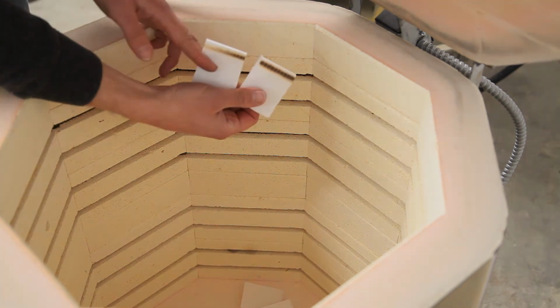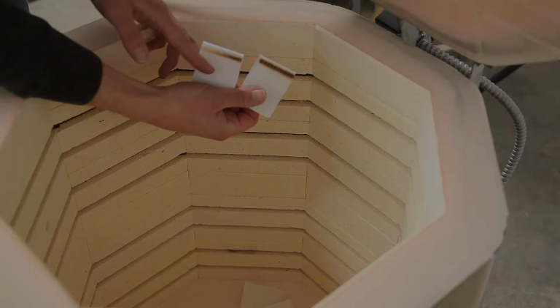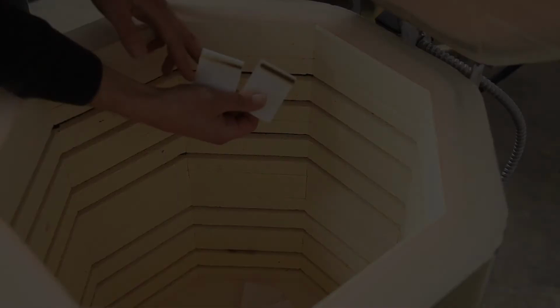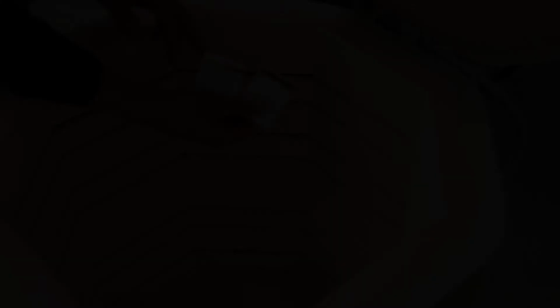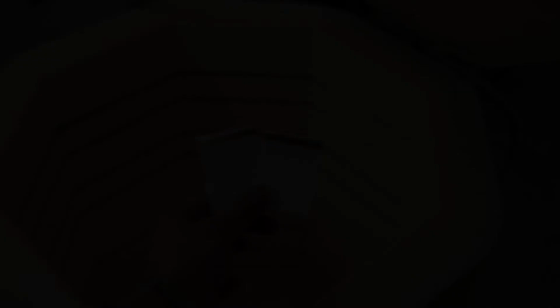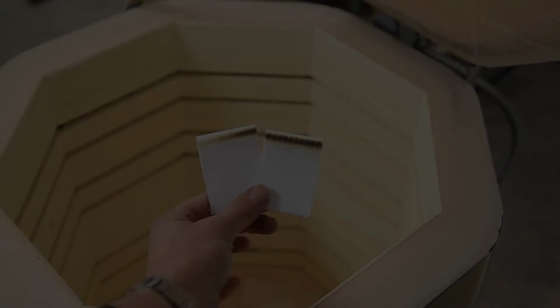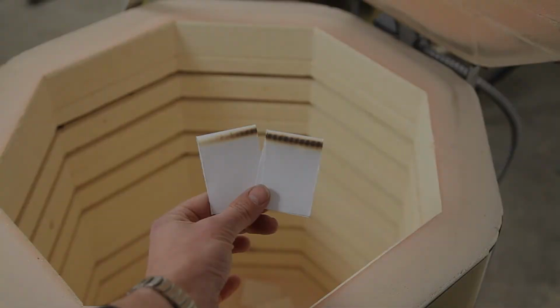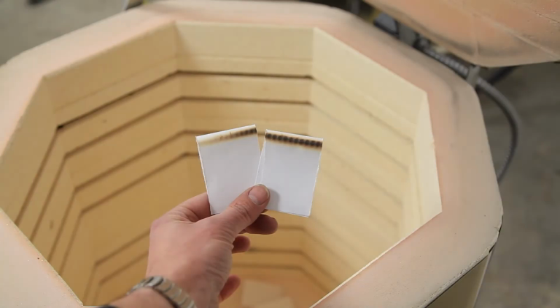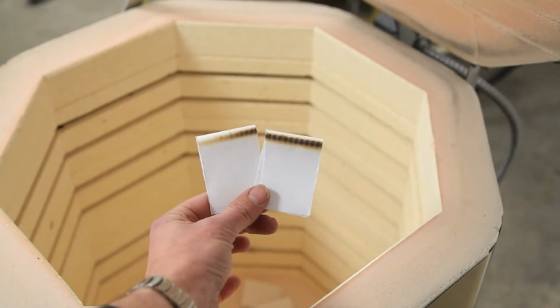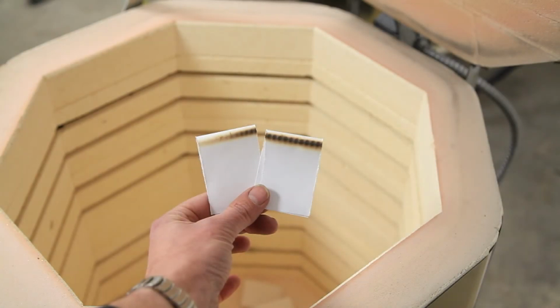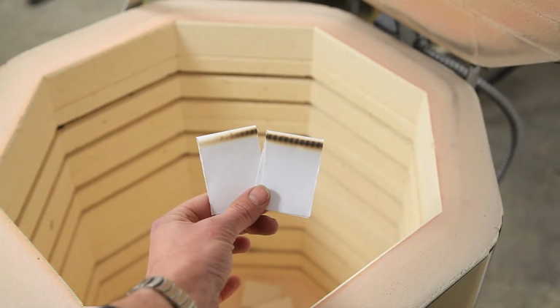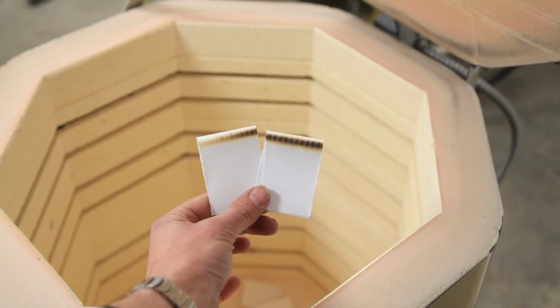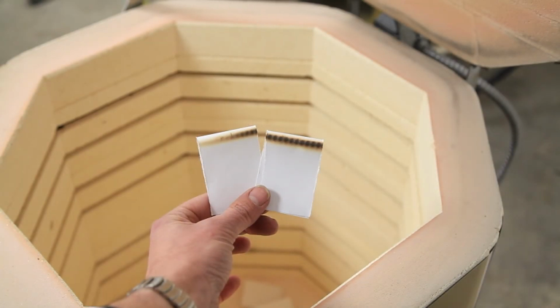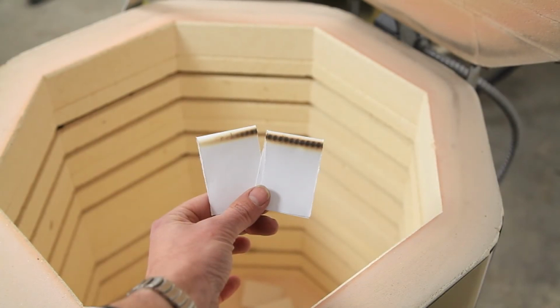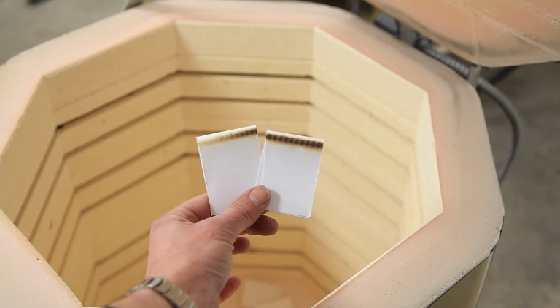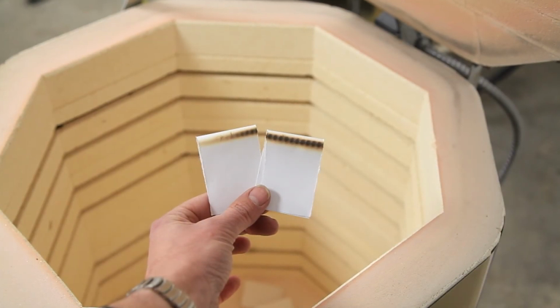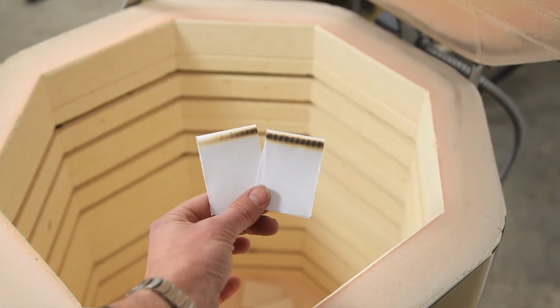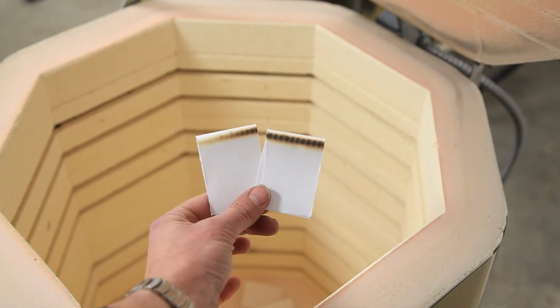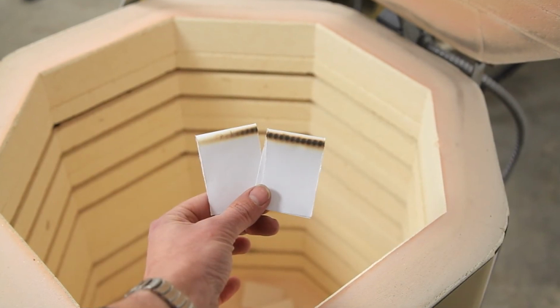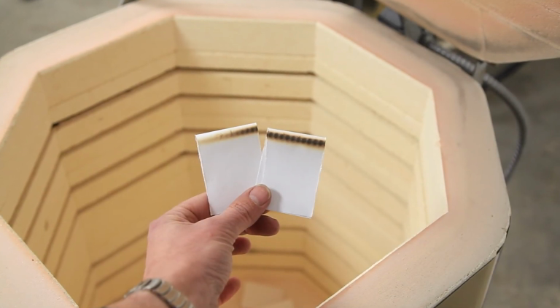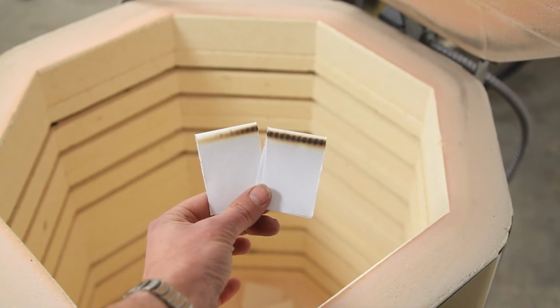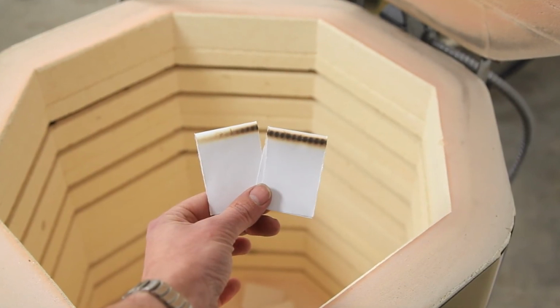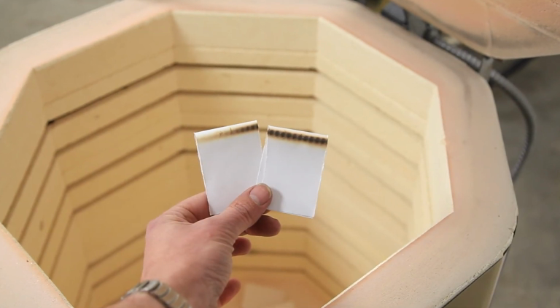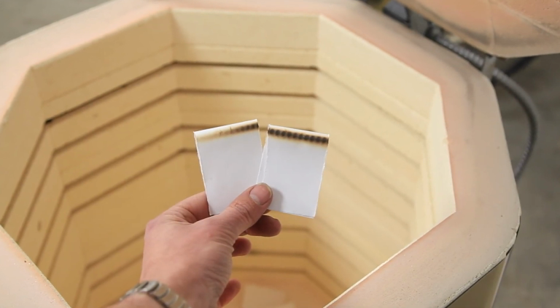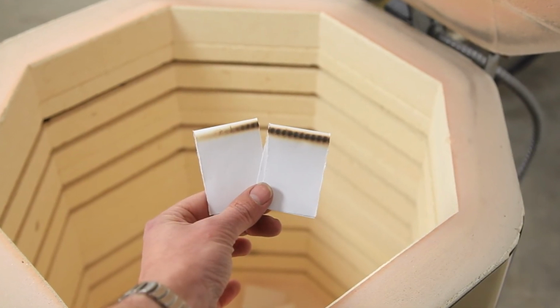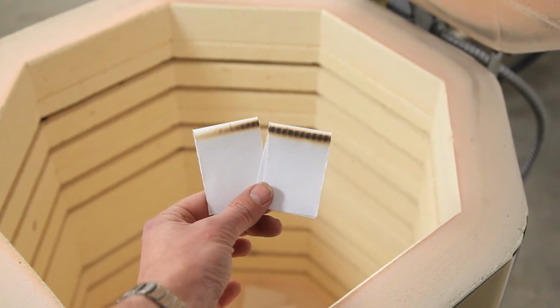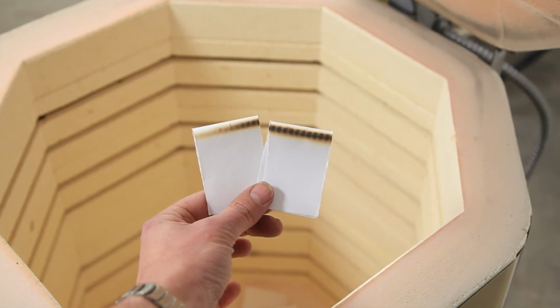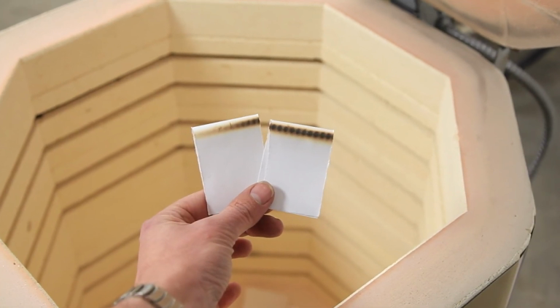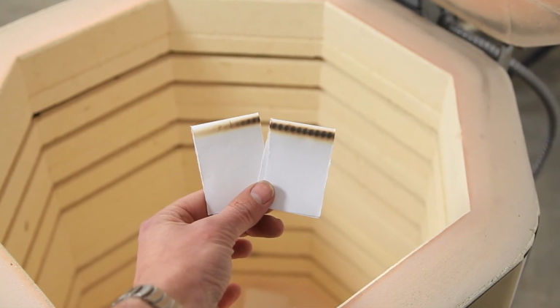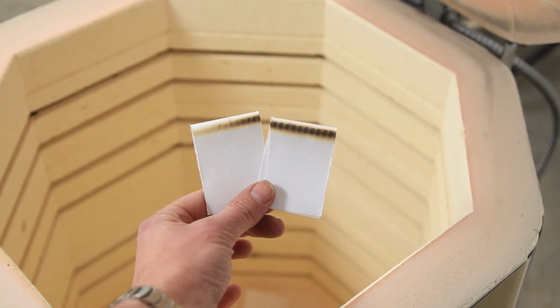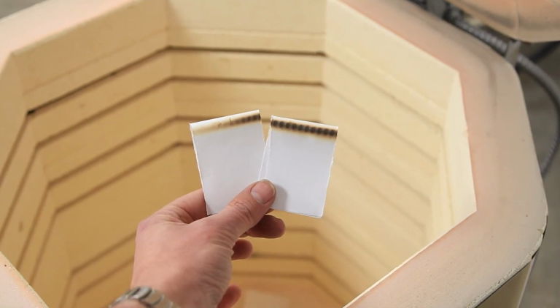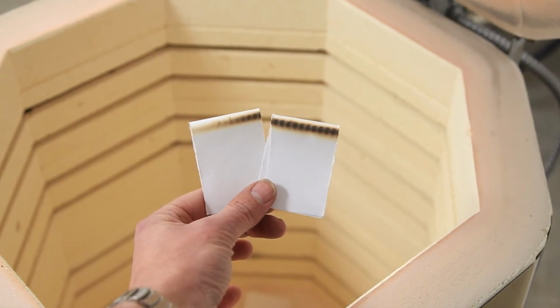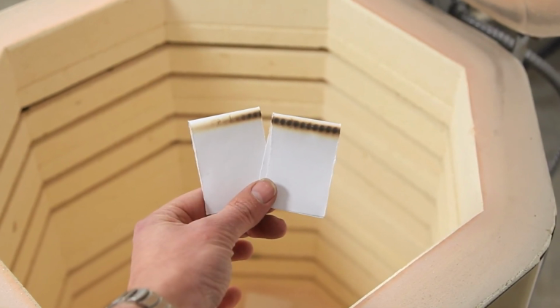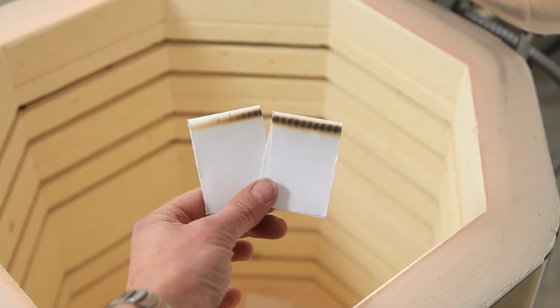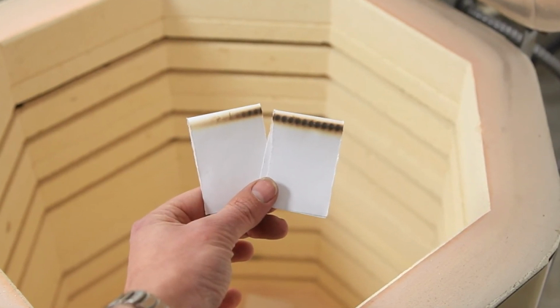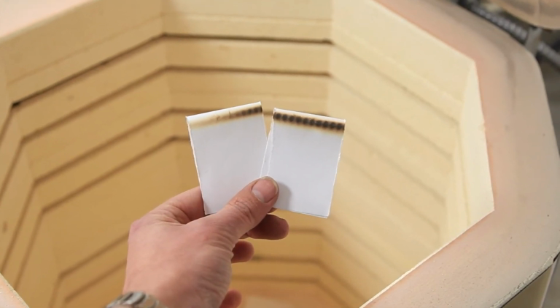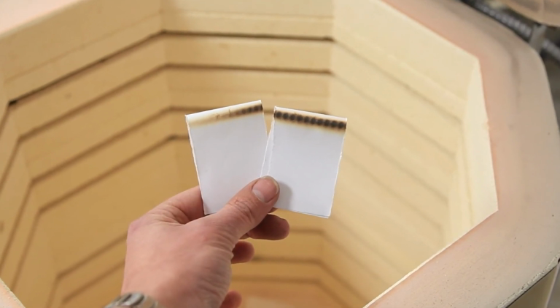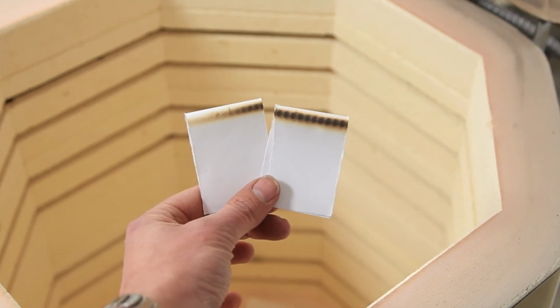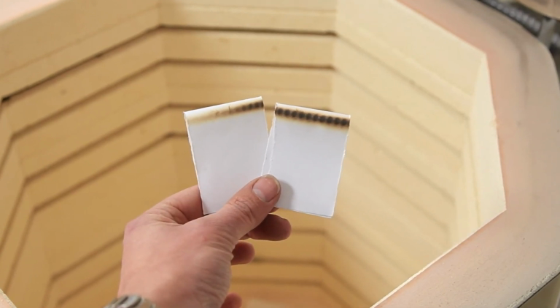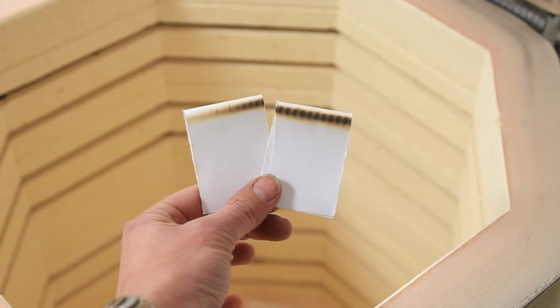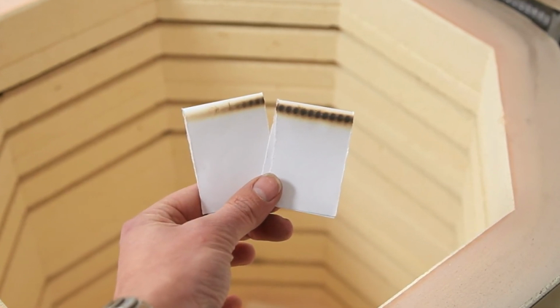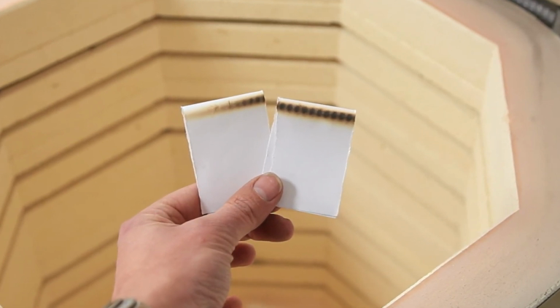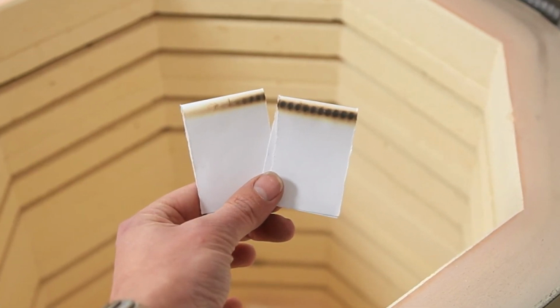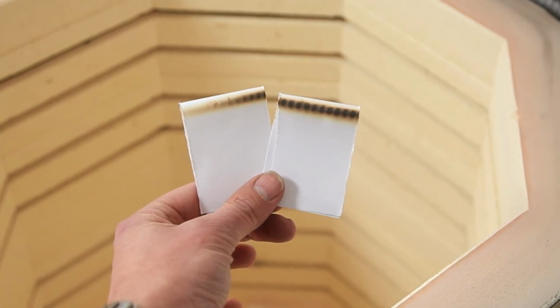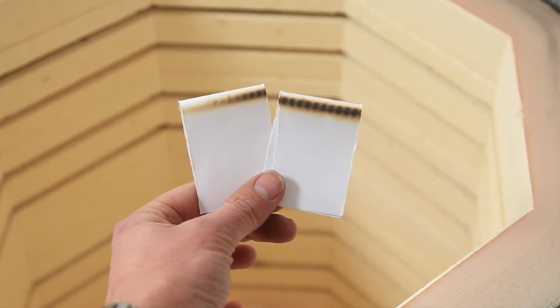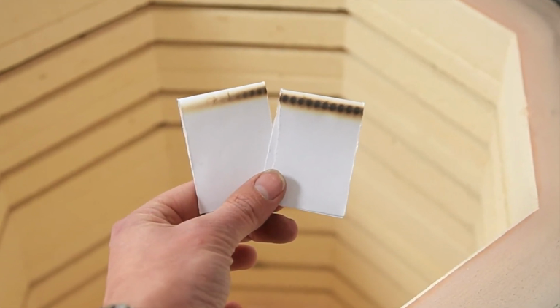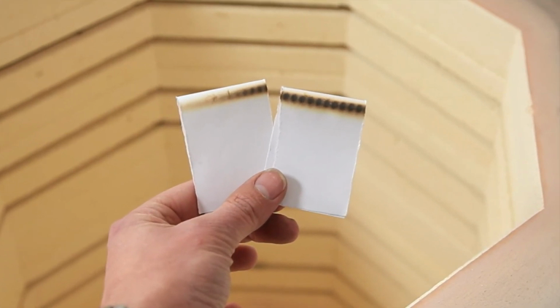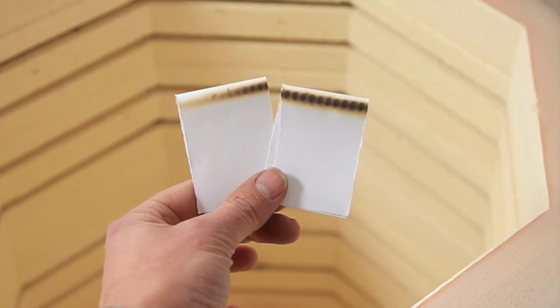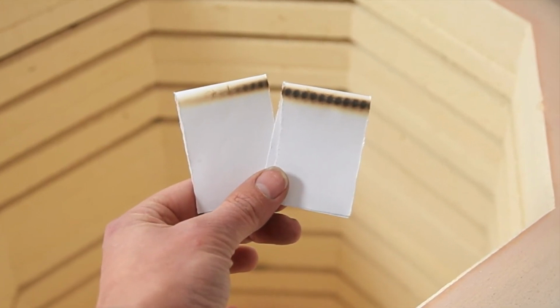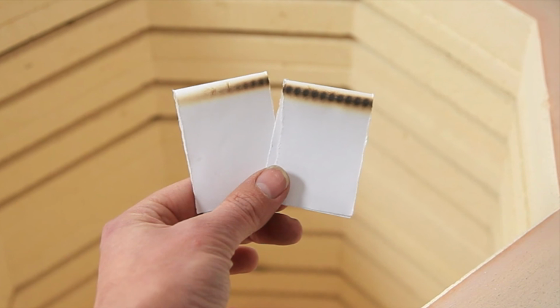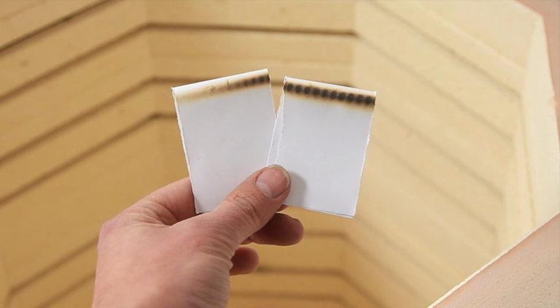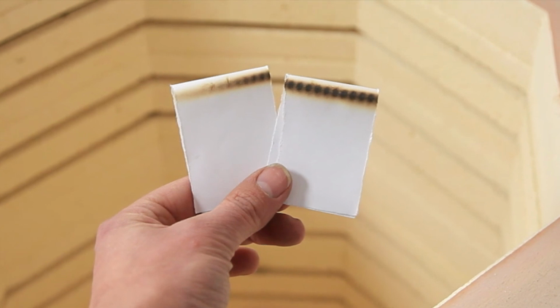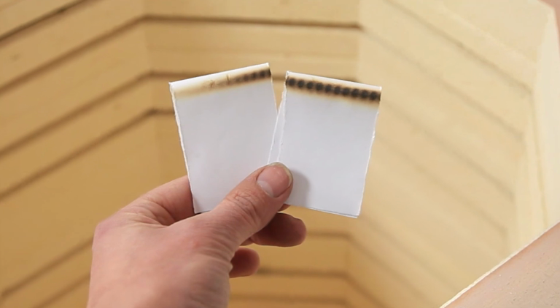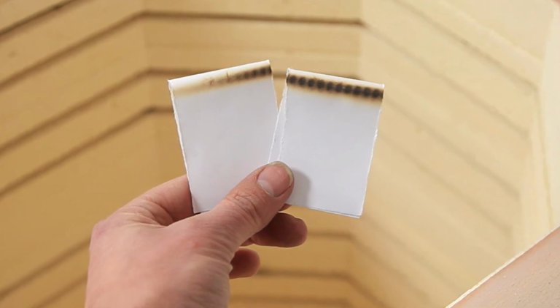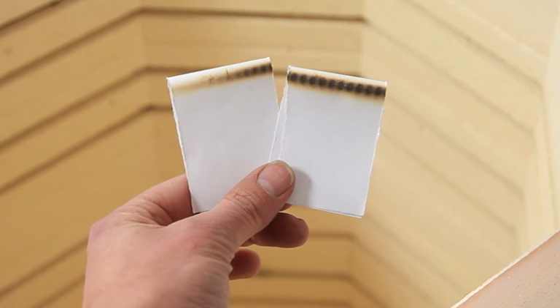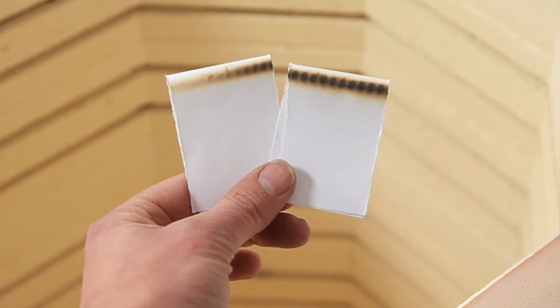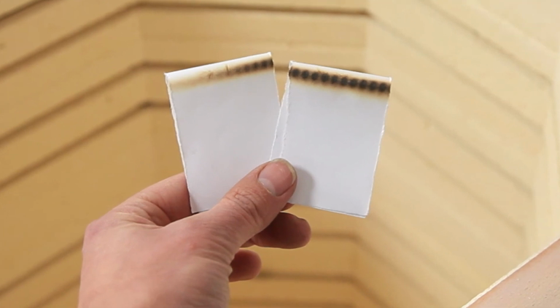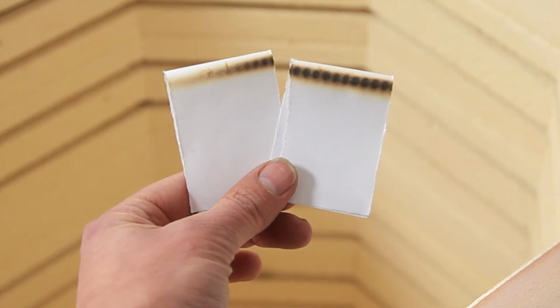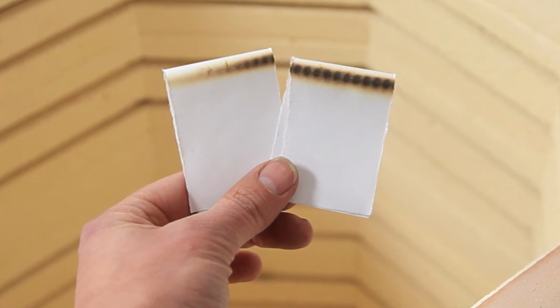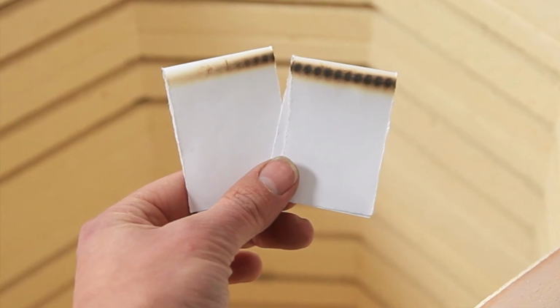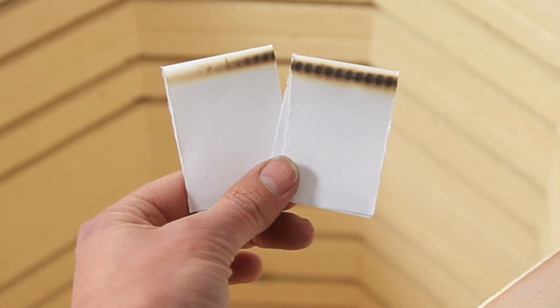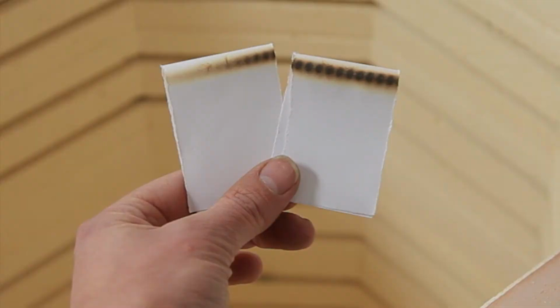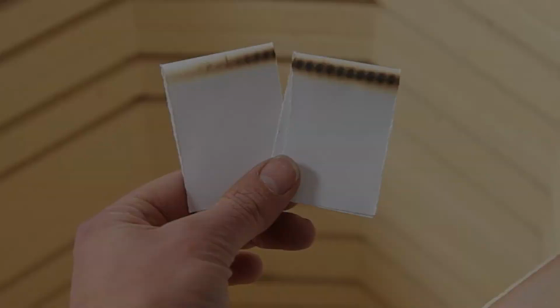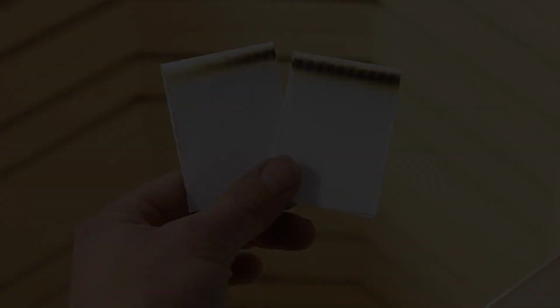This time the bottom two haven't burnt and the top two have. So this test now proves that the relay that is now supplying the bottom two elements needs replacing.